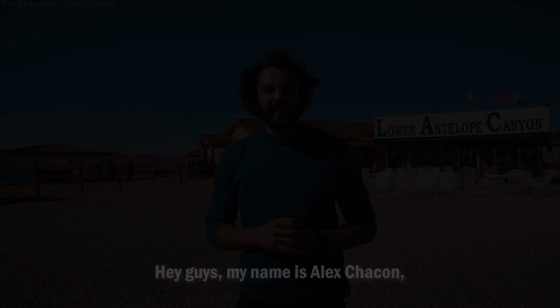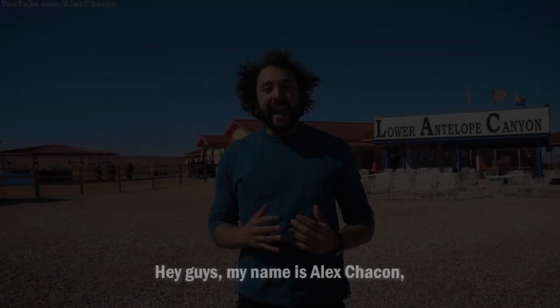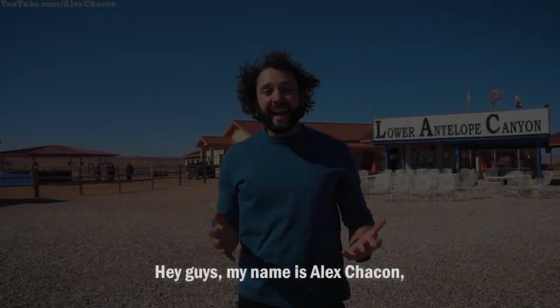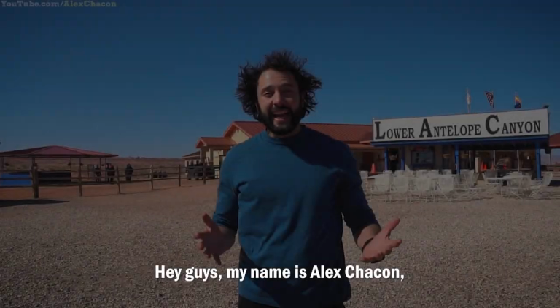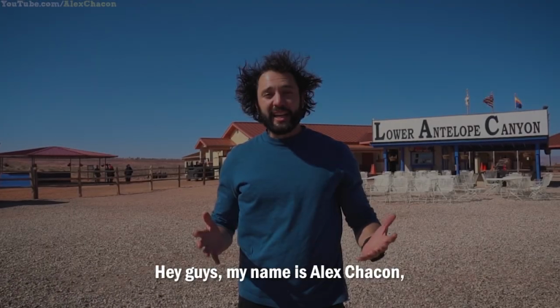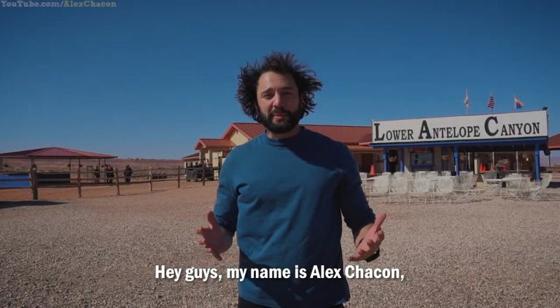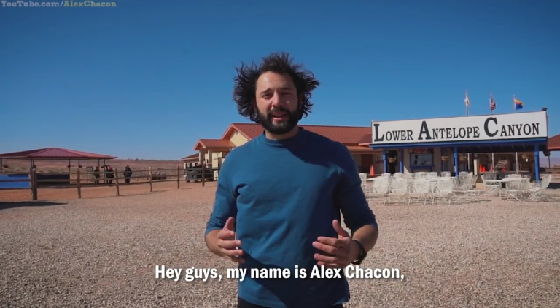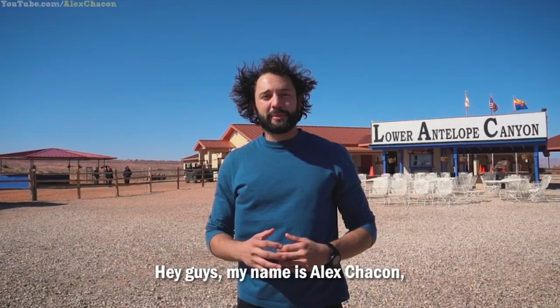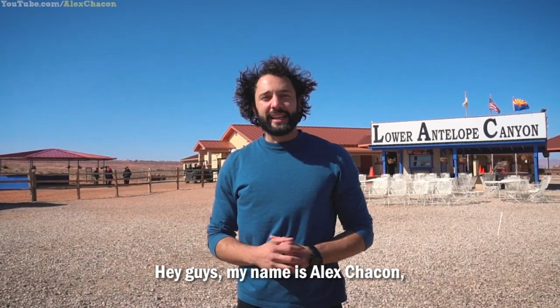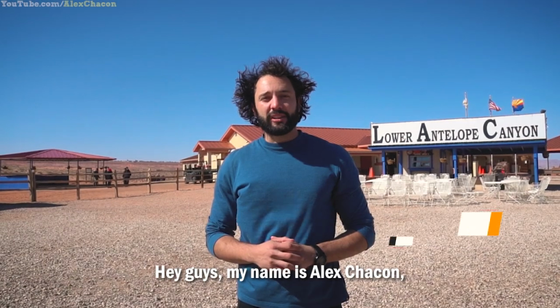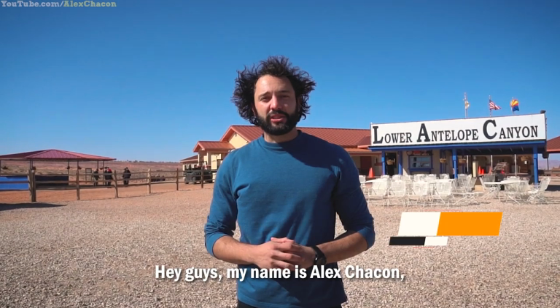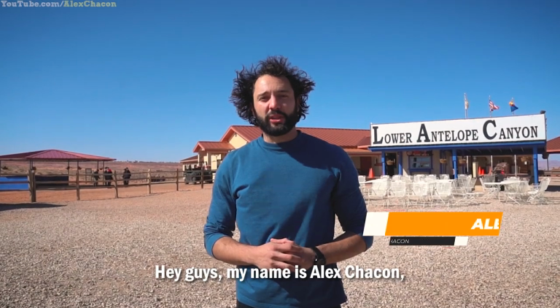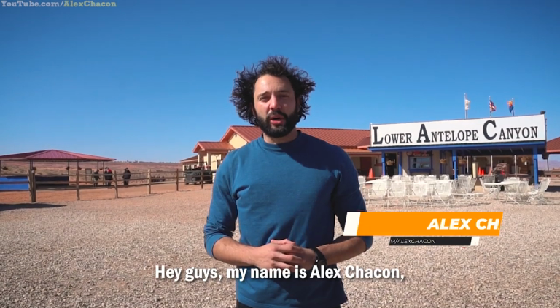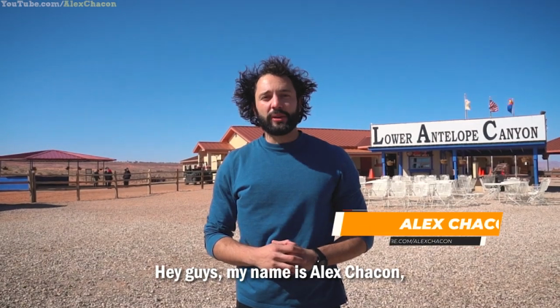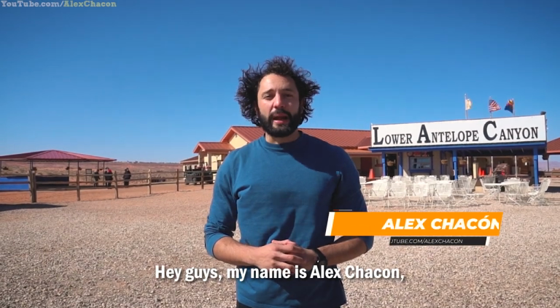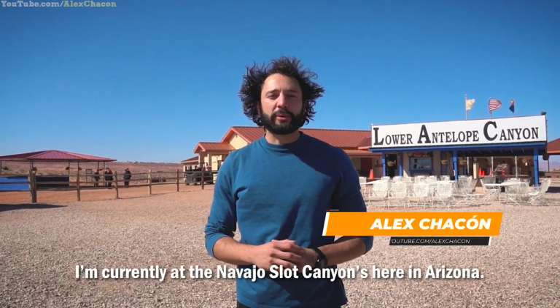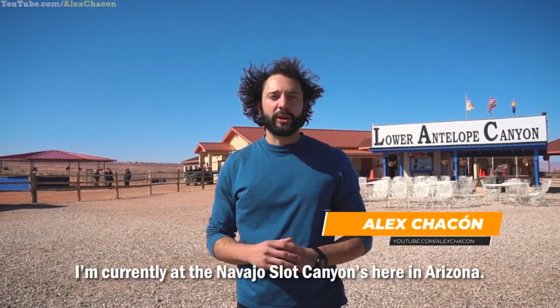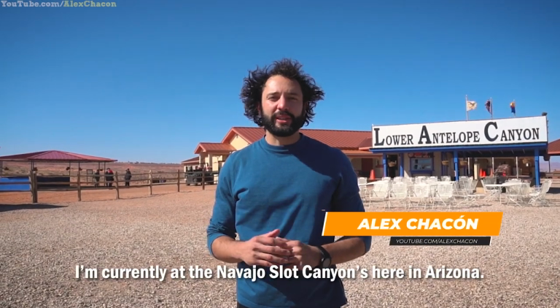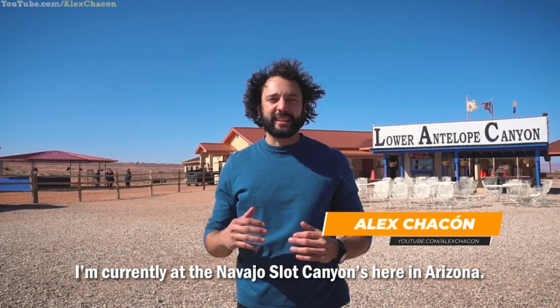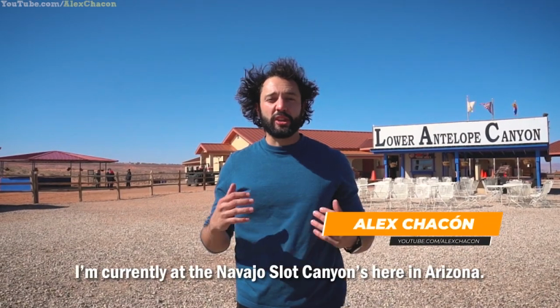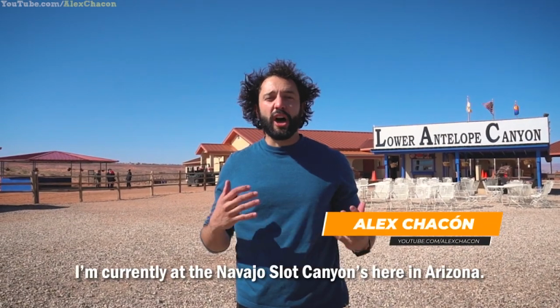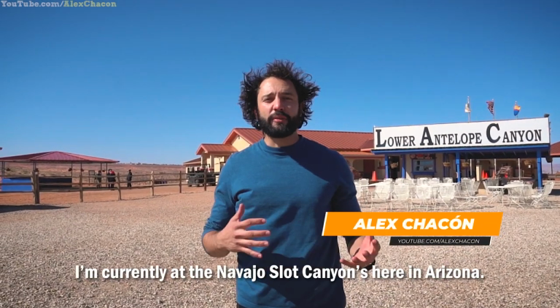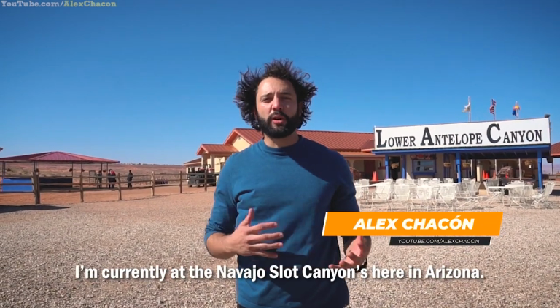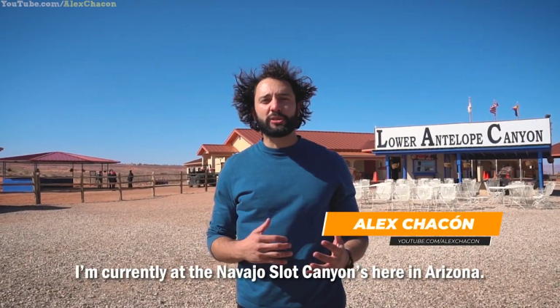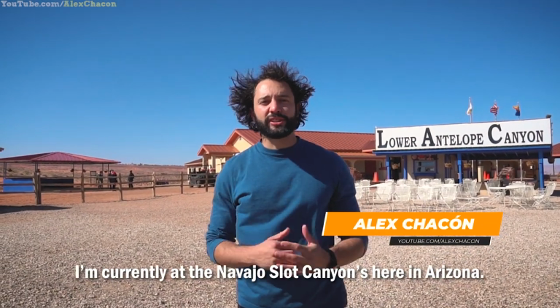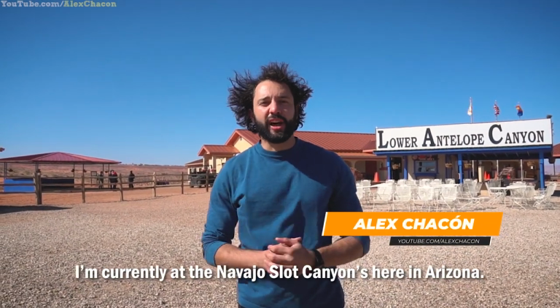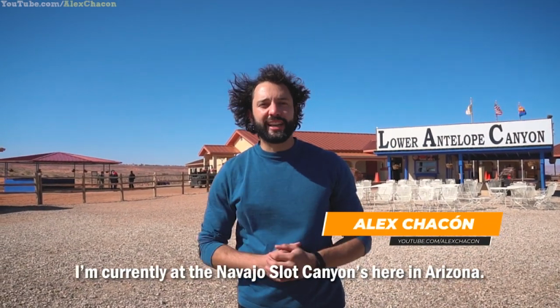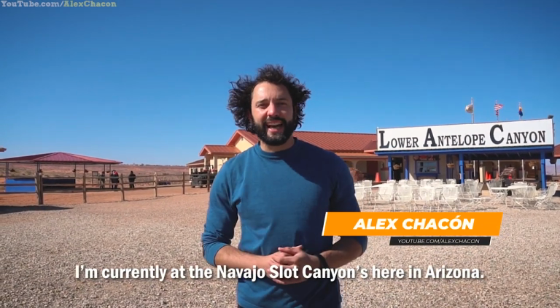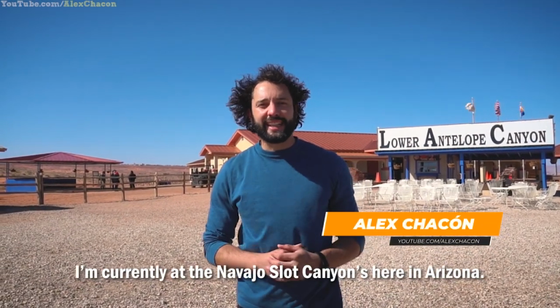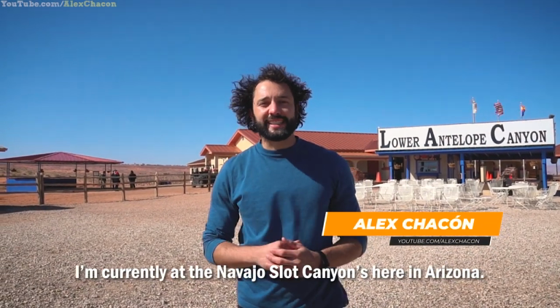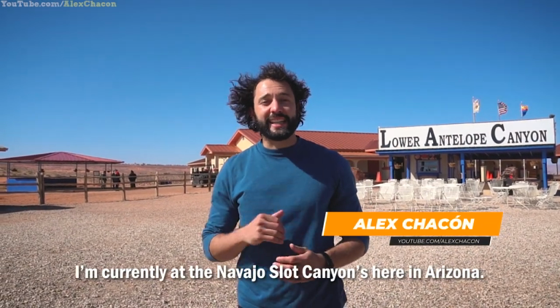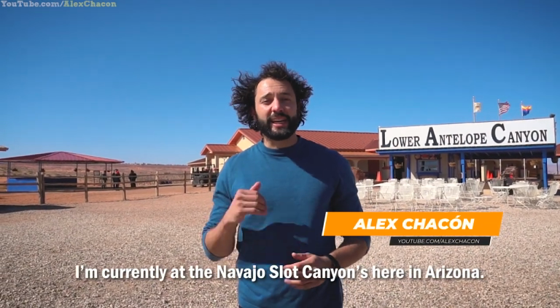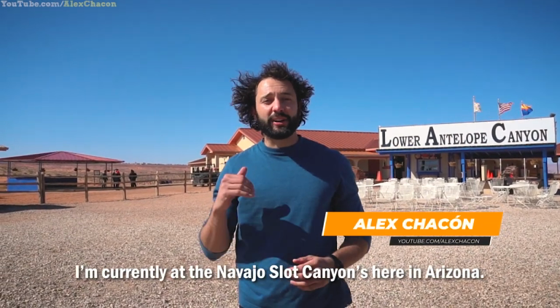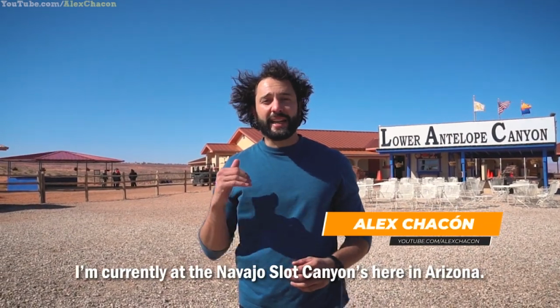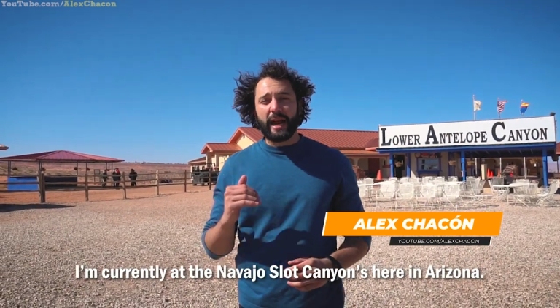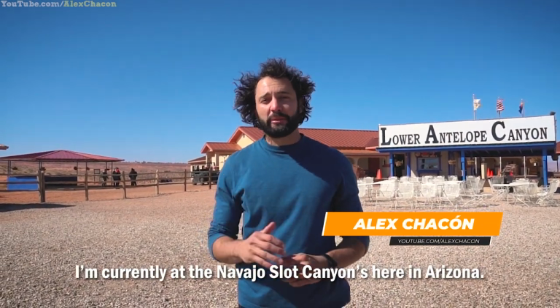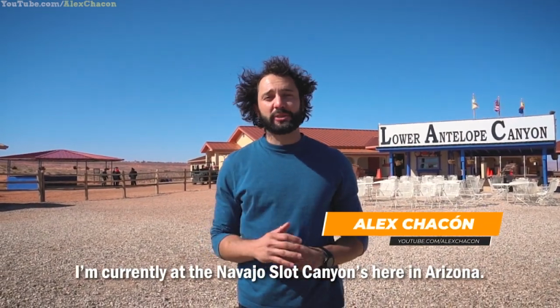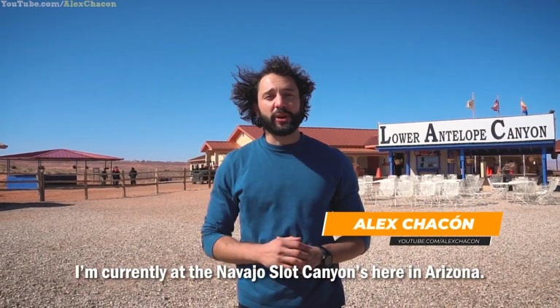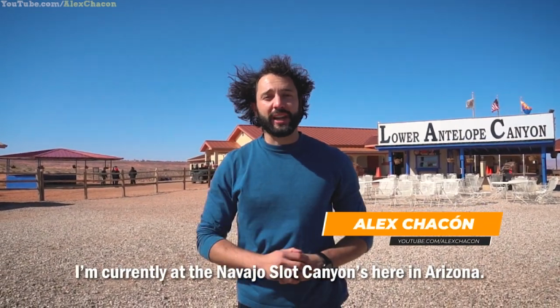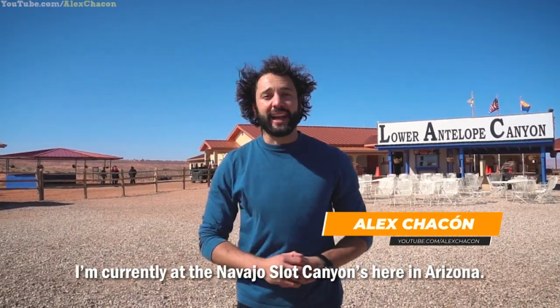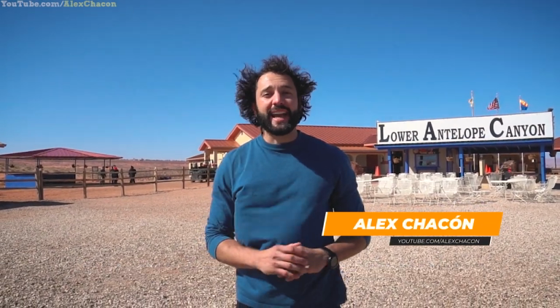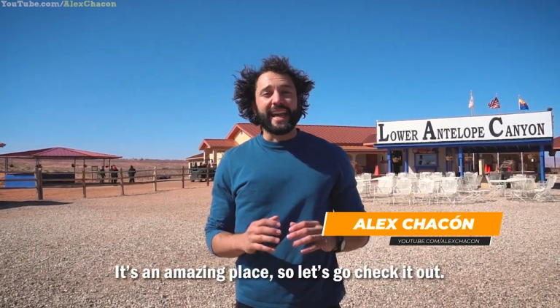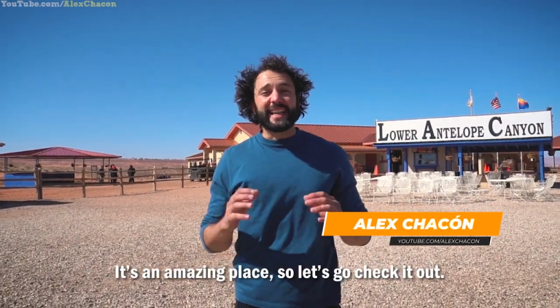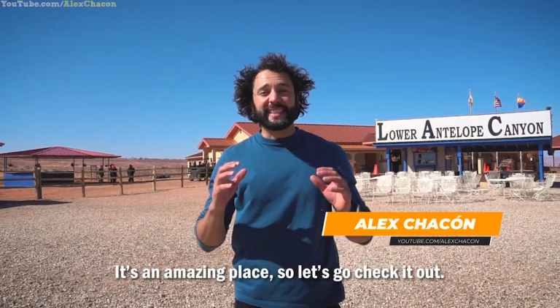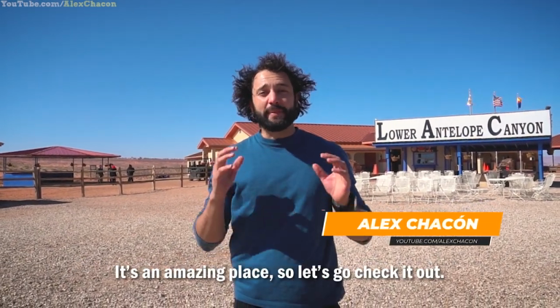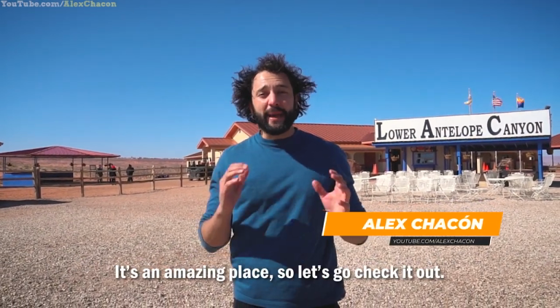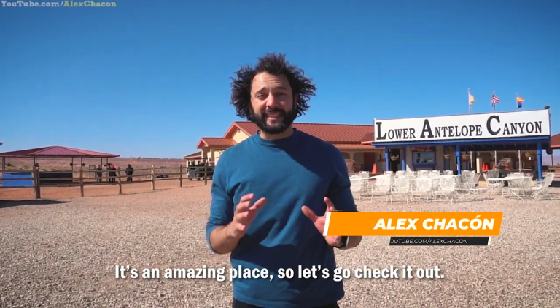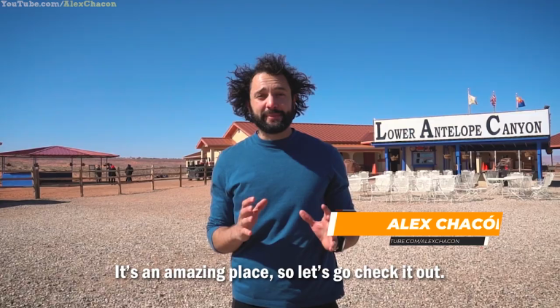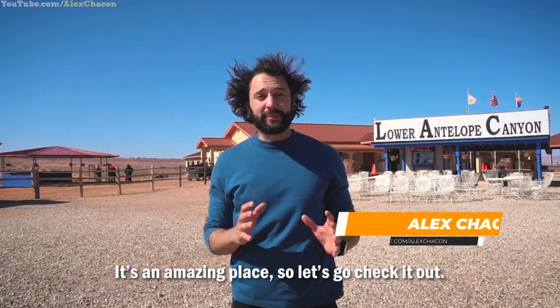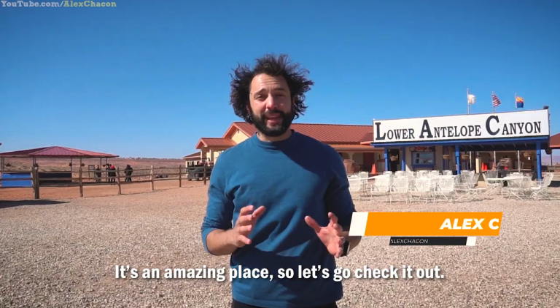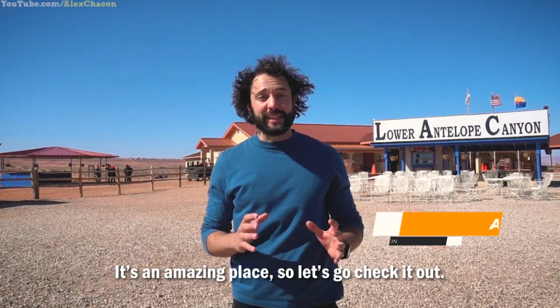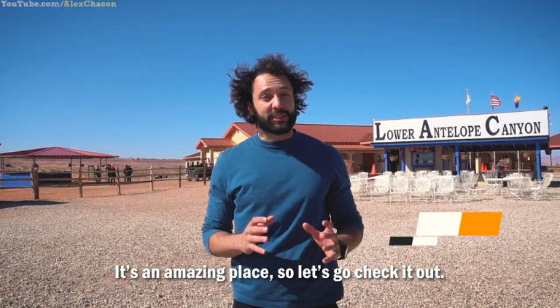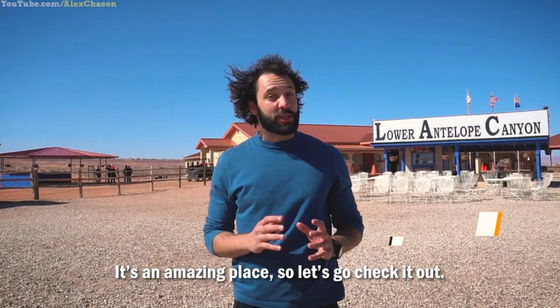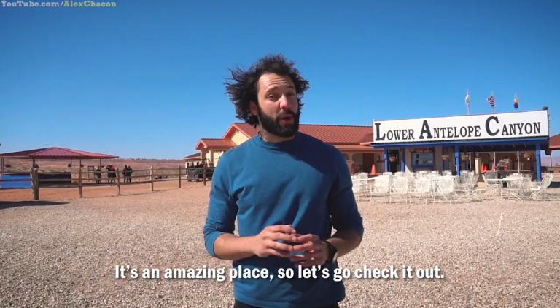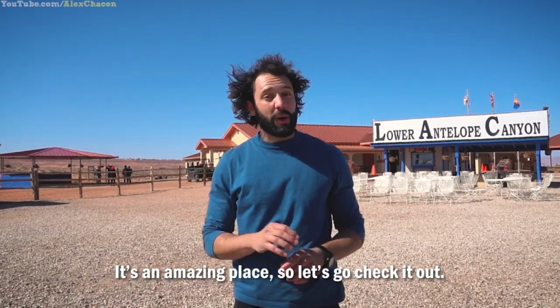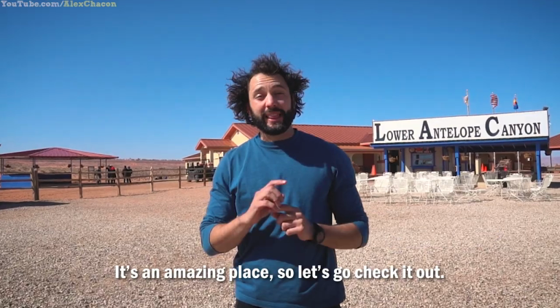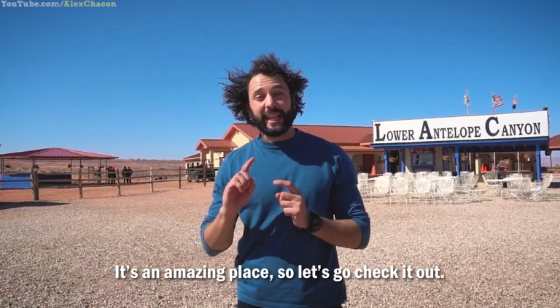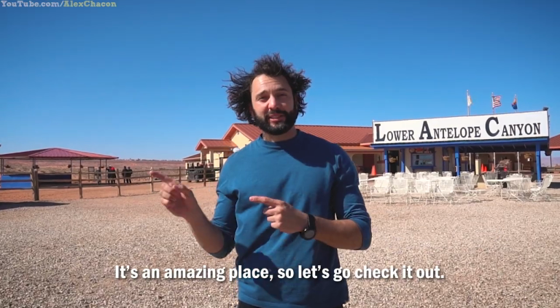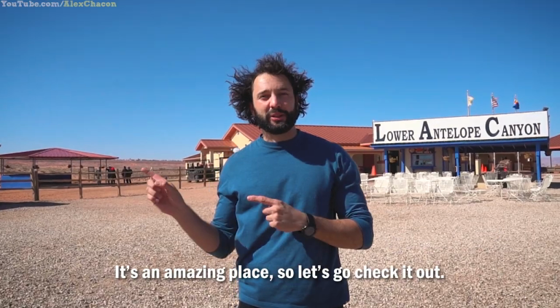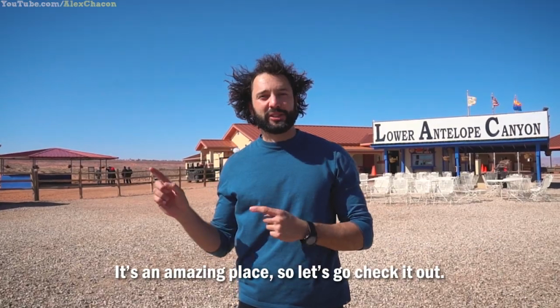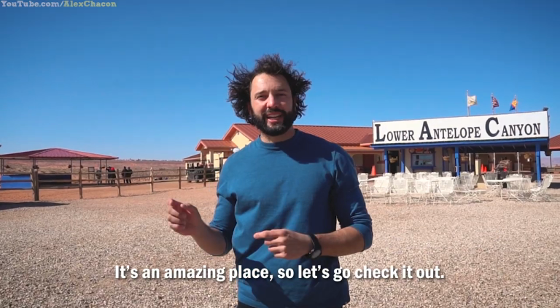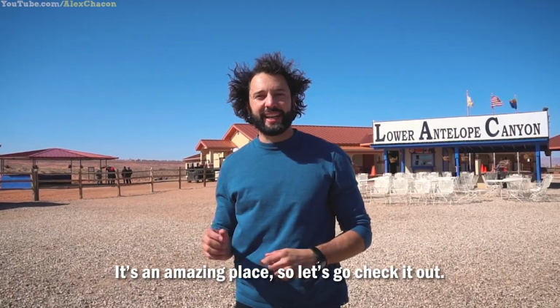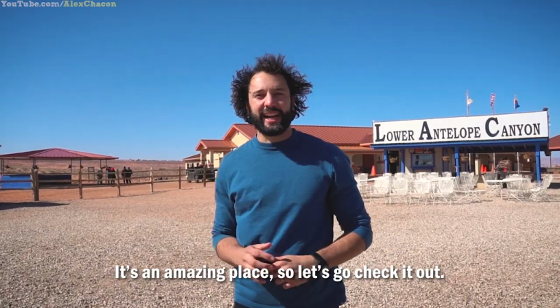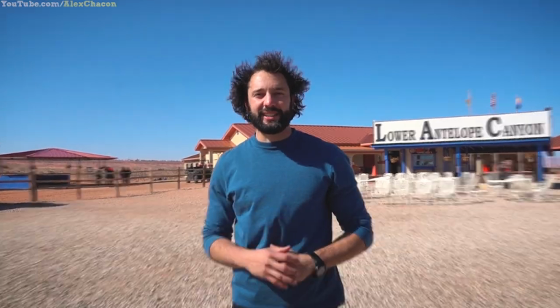Hey guys, my name is Alex Ocone. I'm currently at the Navajo Slot Canyons here in Arizona. It's an amazing place, so let's go check it out.